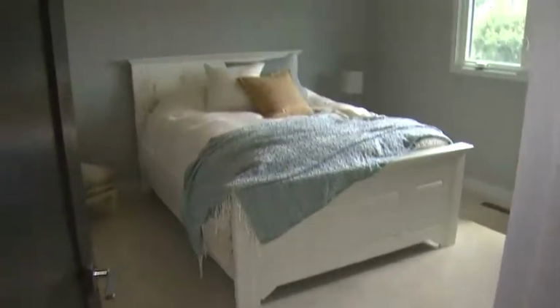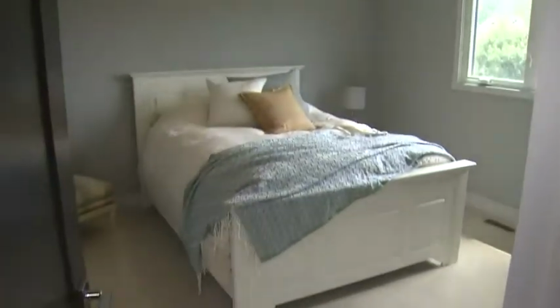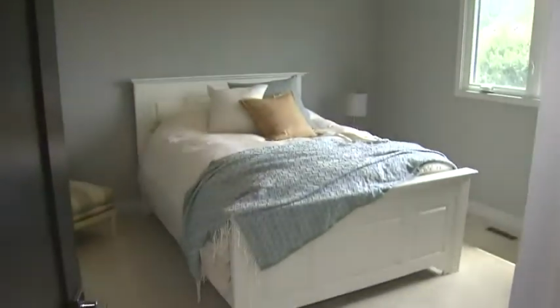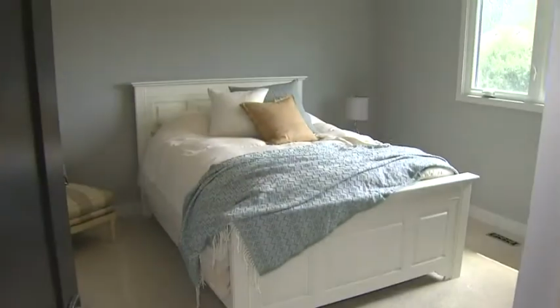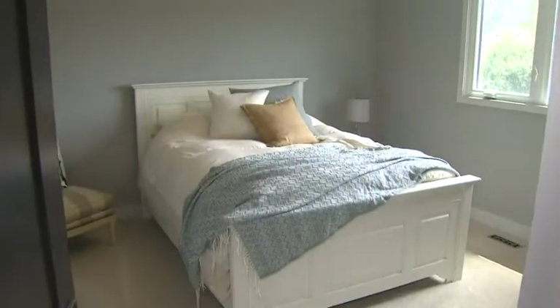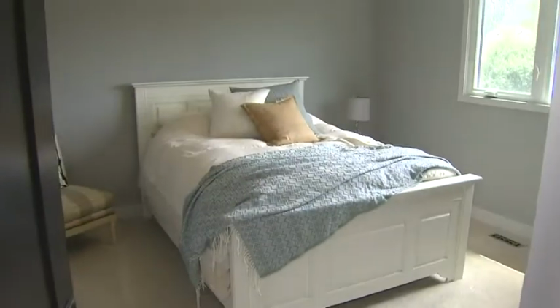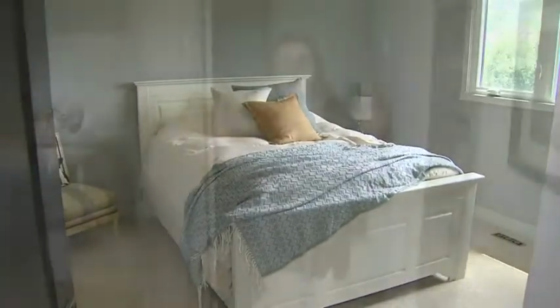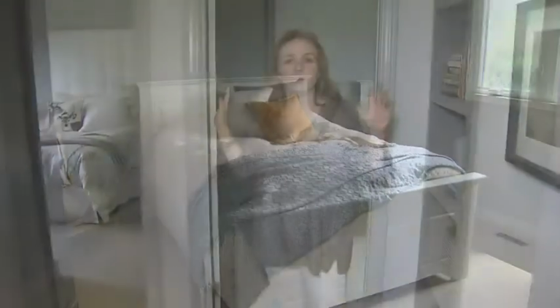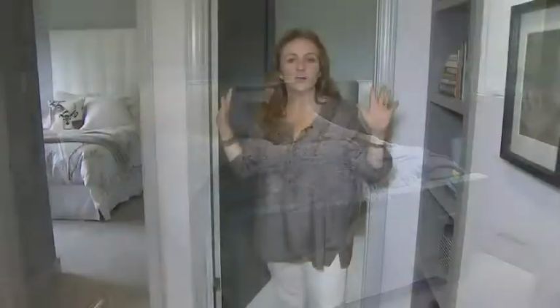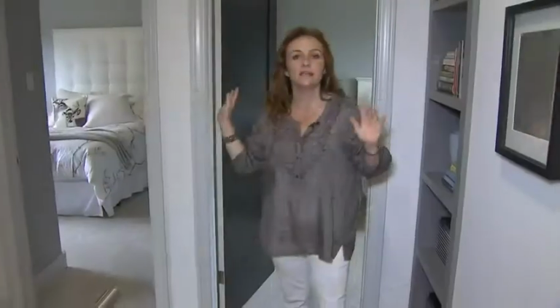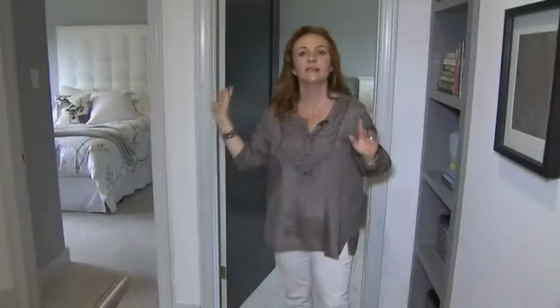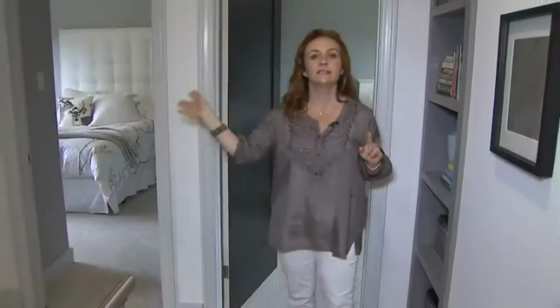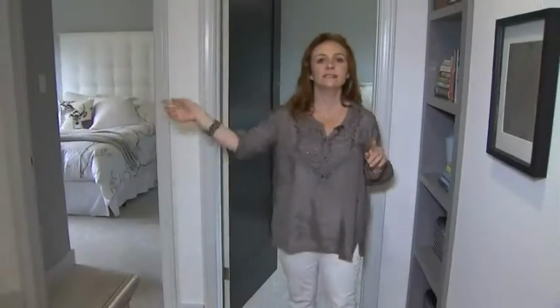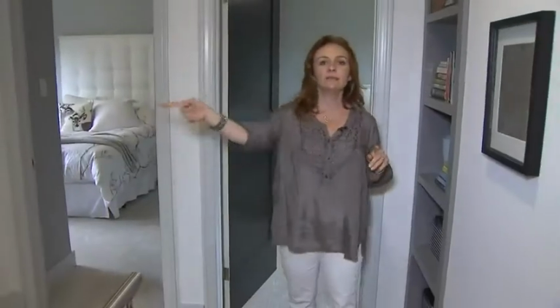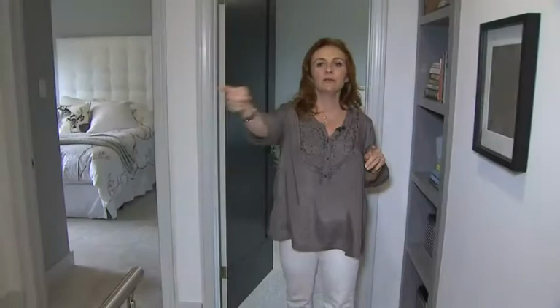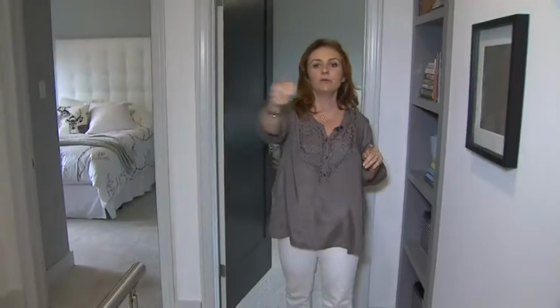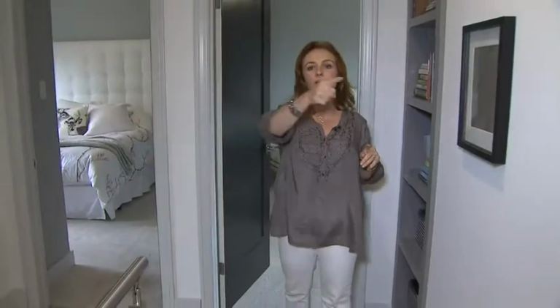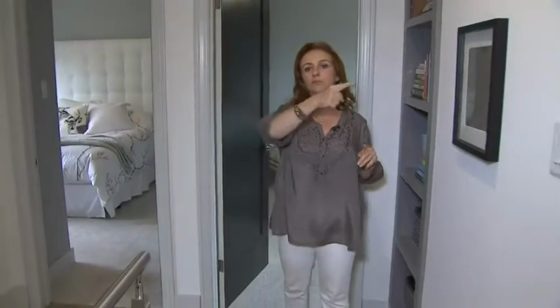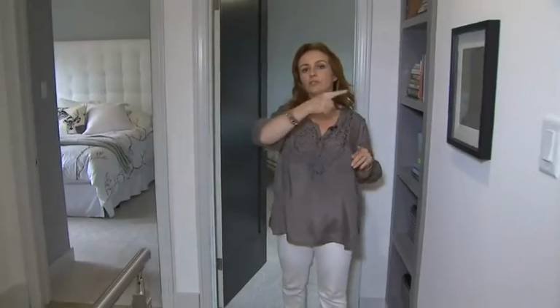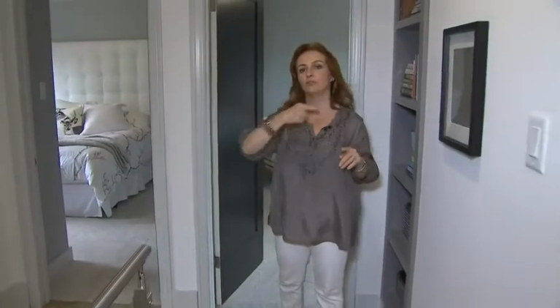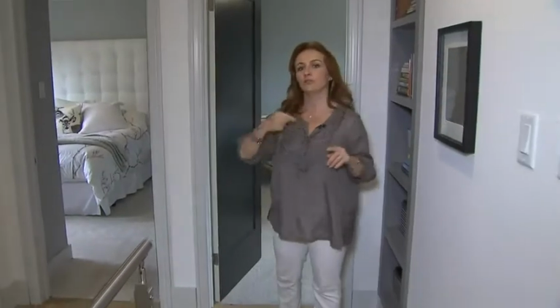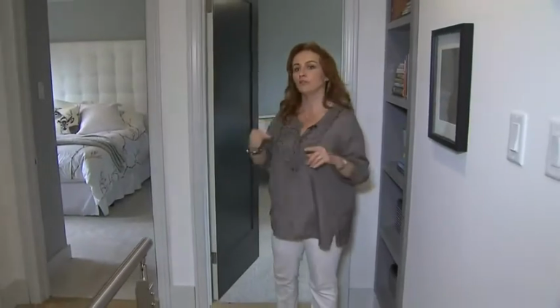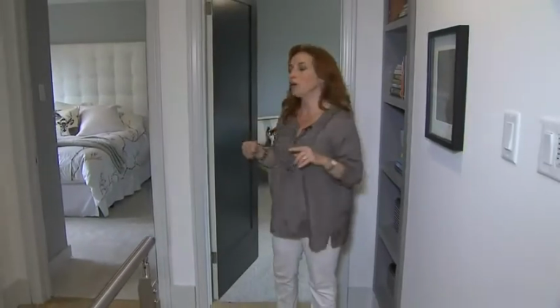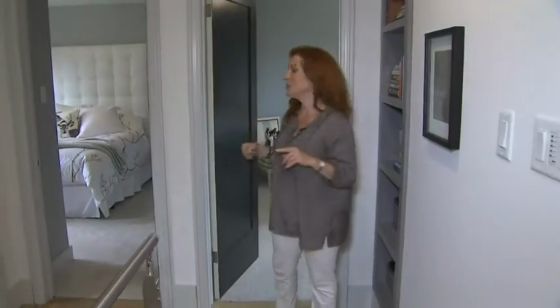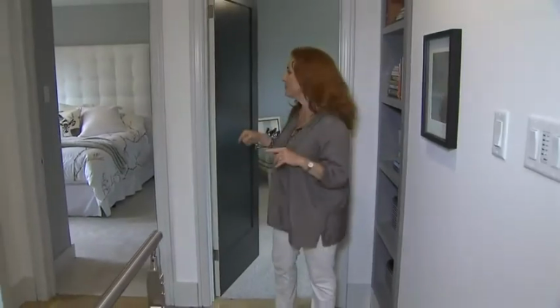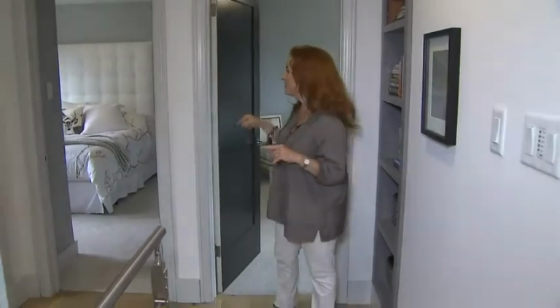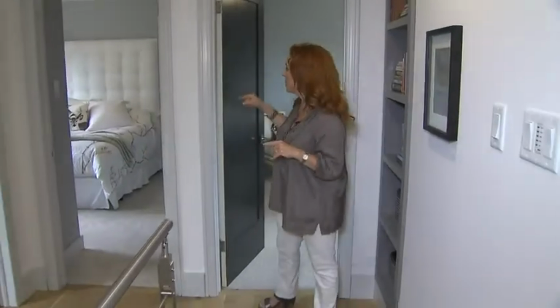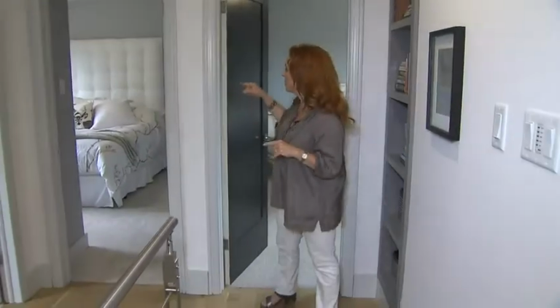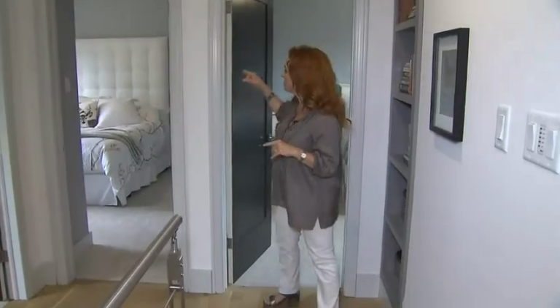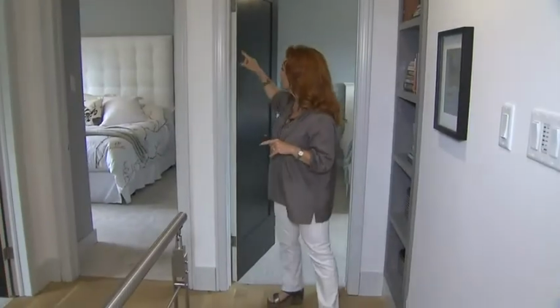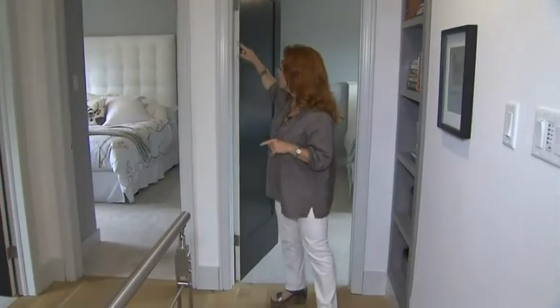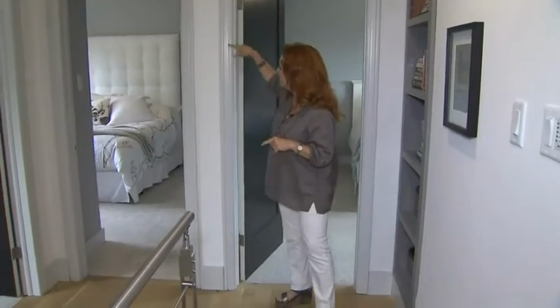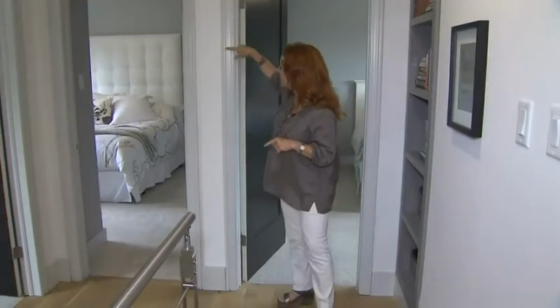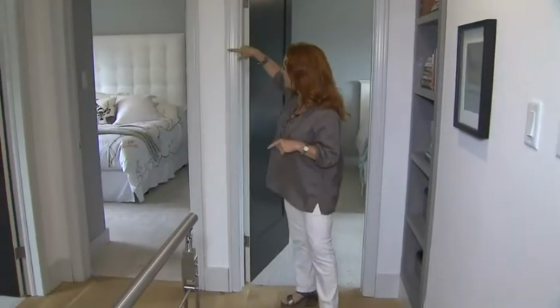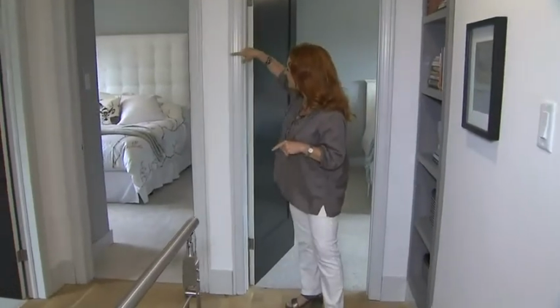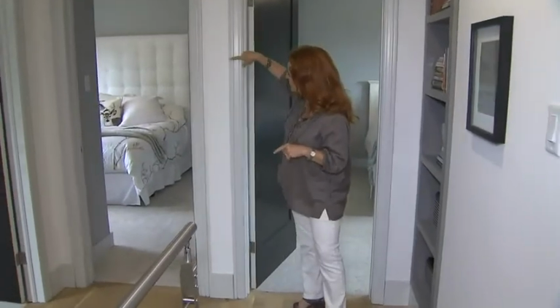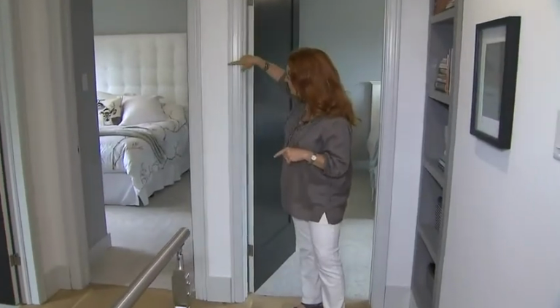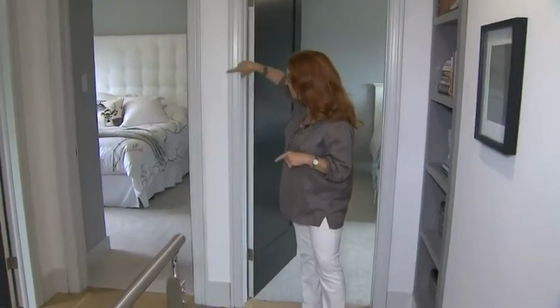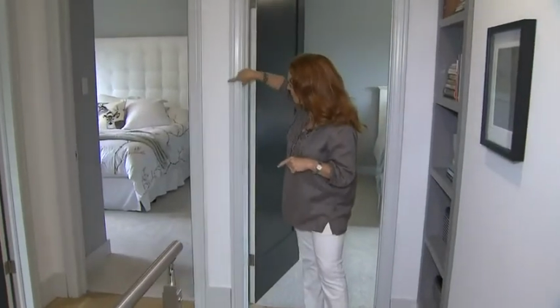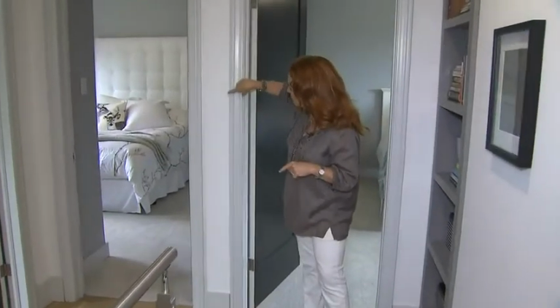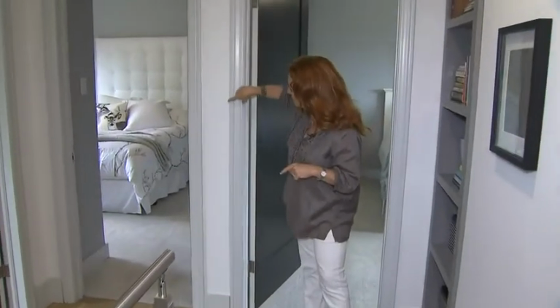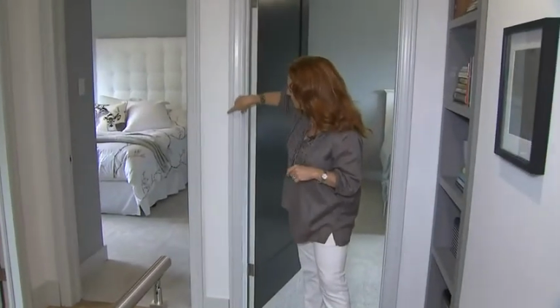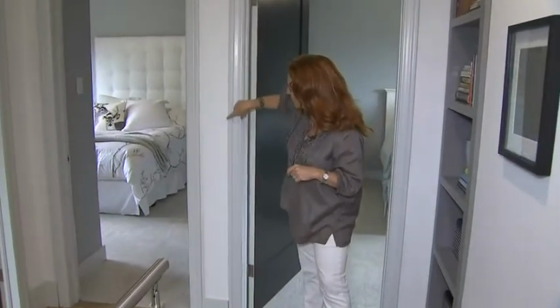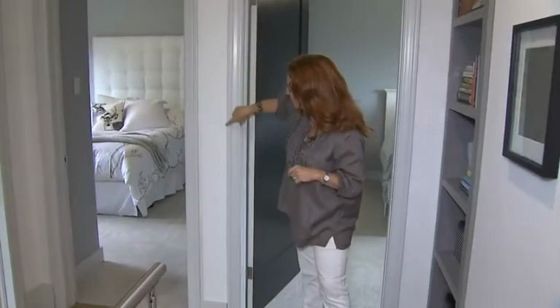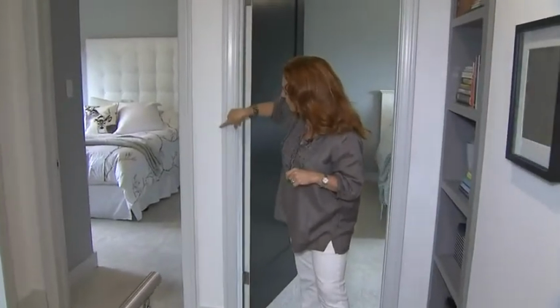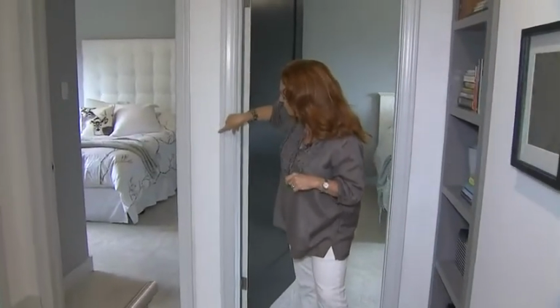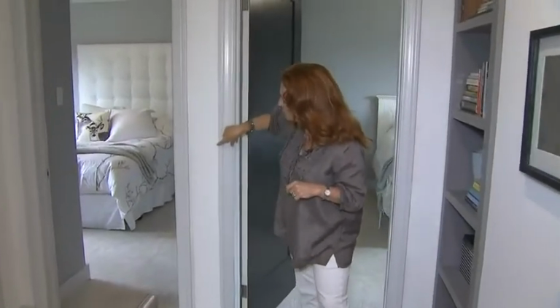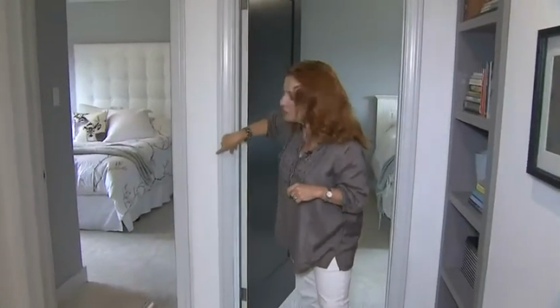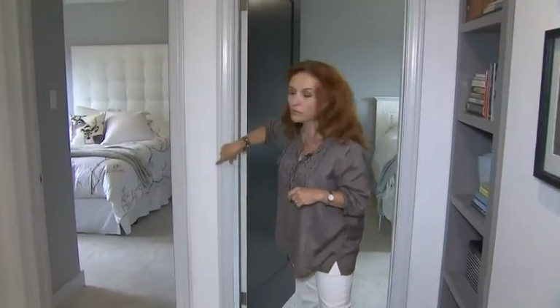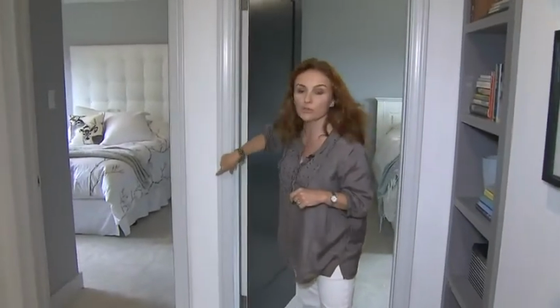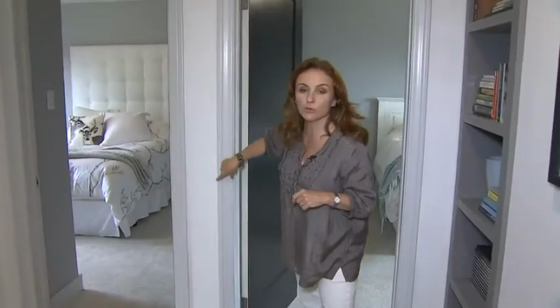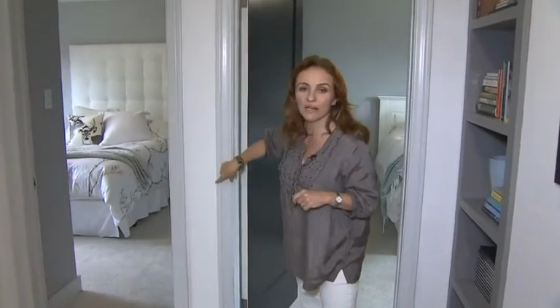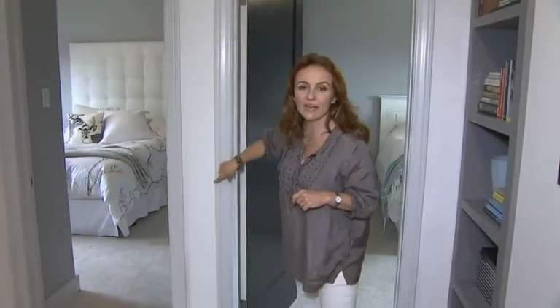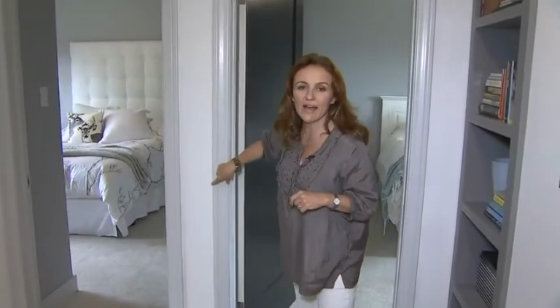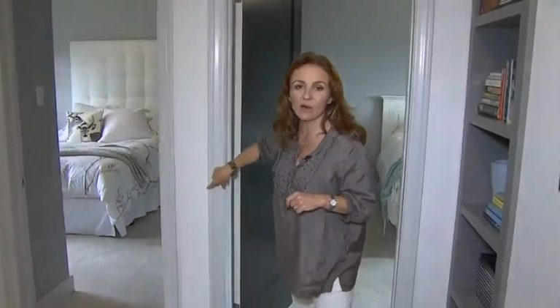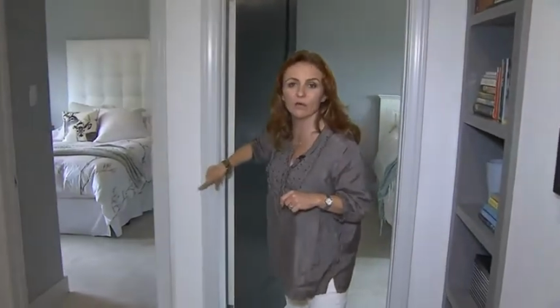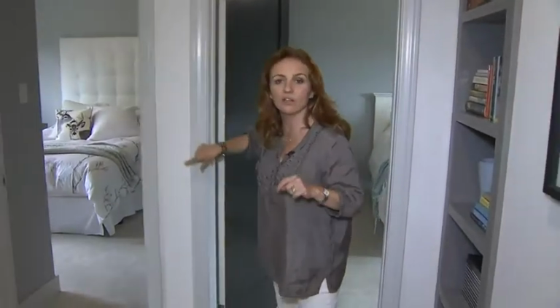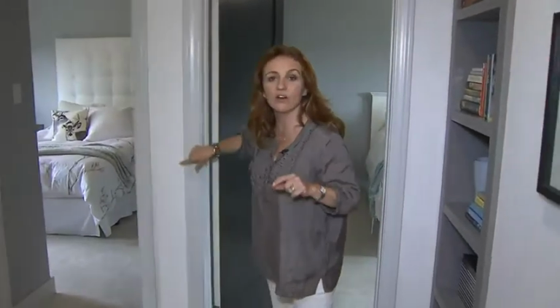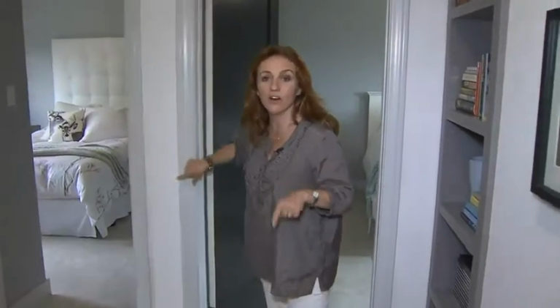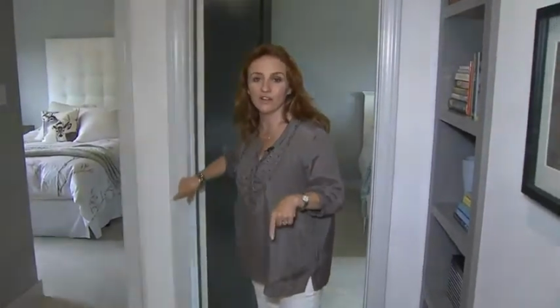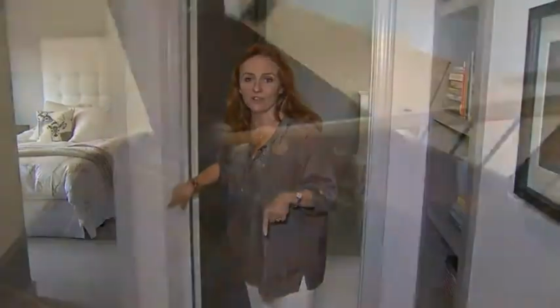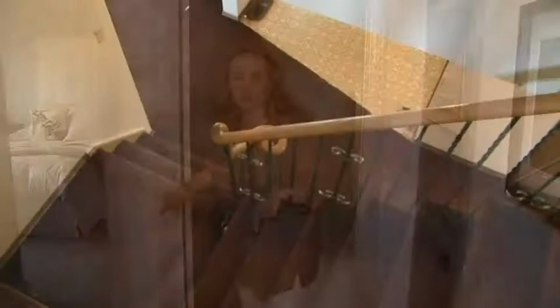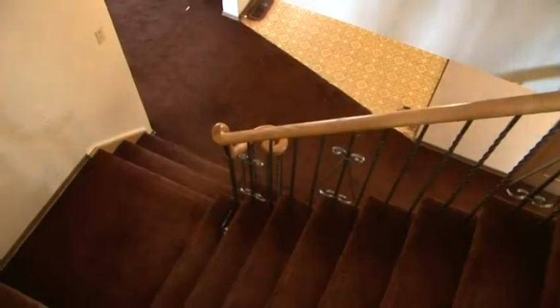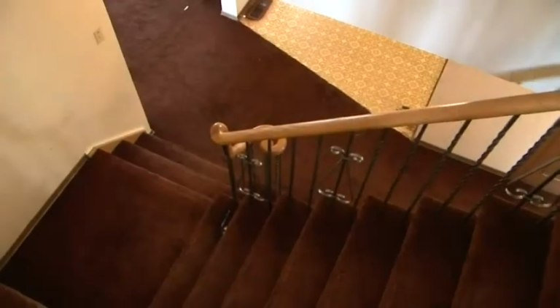In the hallway, Simply White was used for all of the walls. But to add a little bit of contrast, we used Grey Owl on the trim.